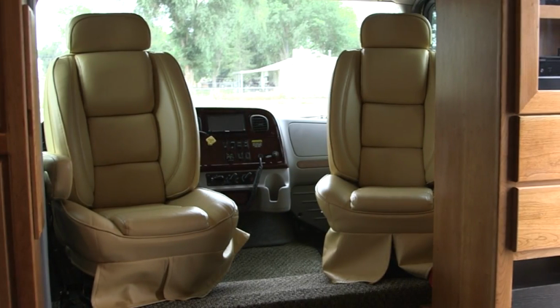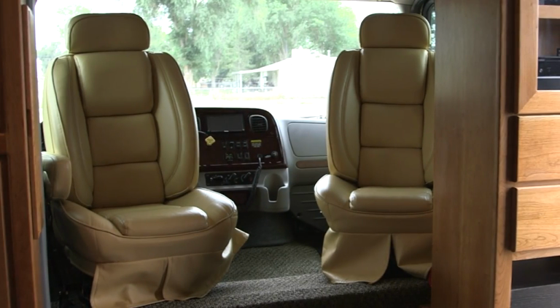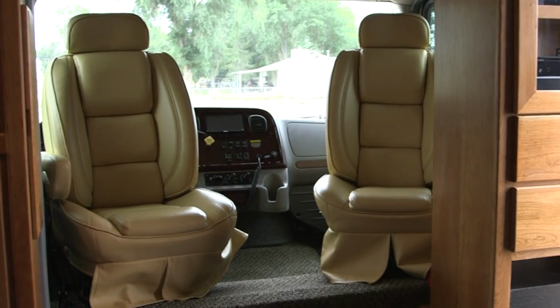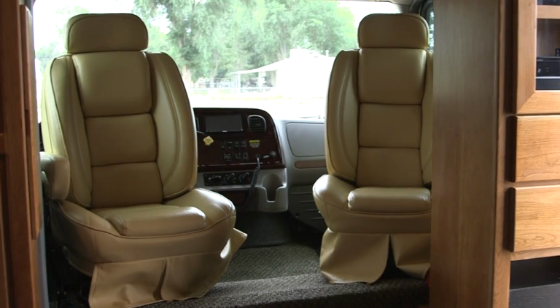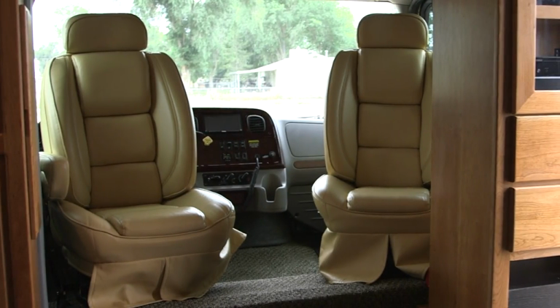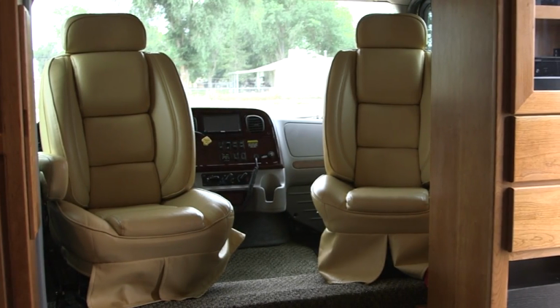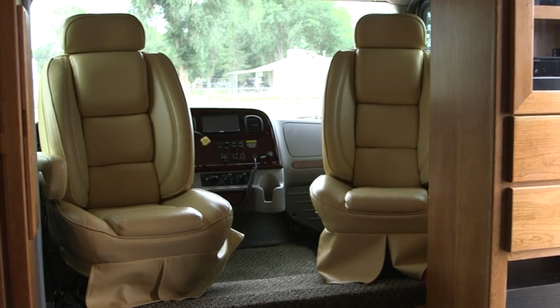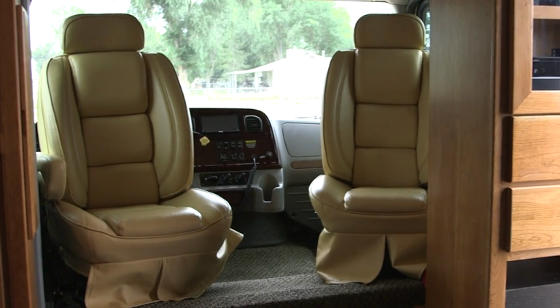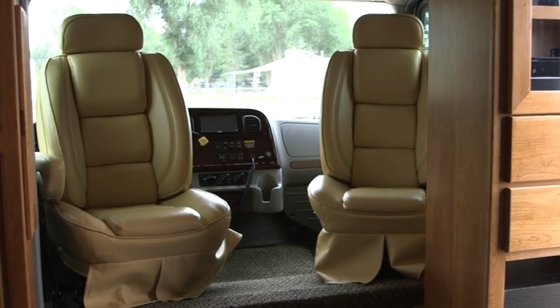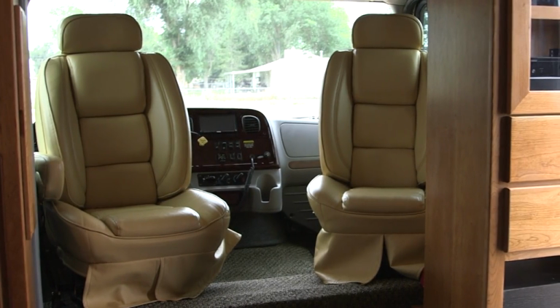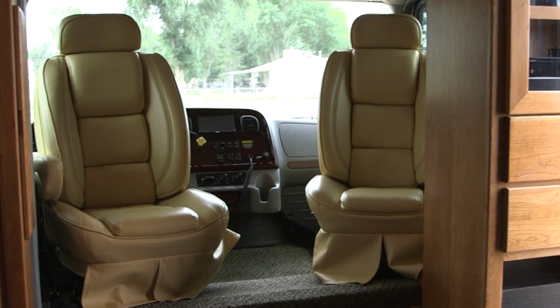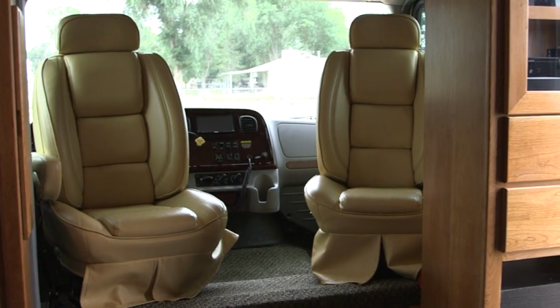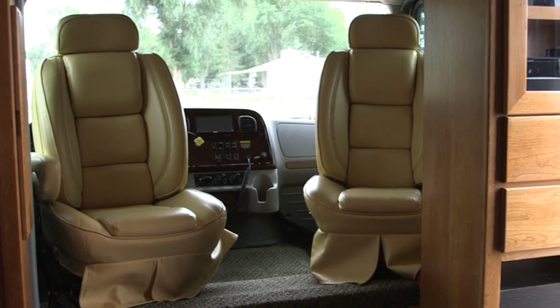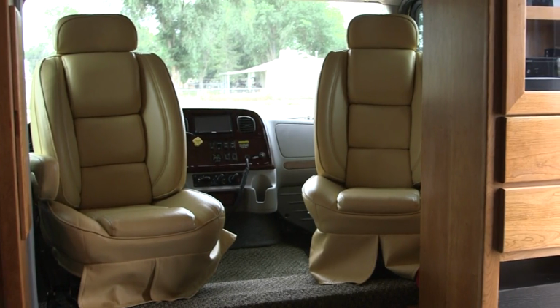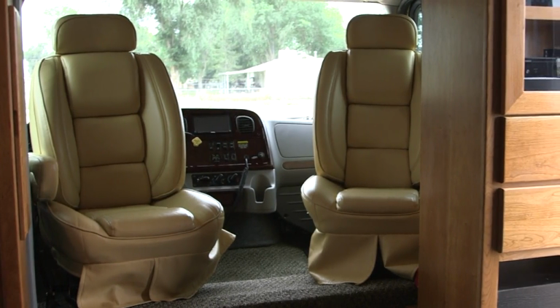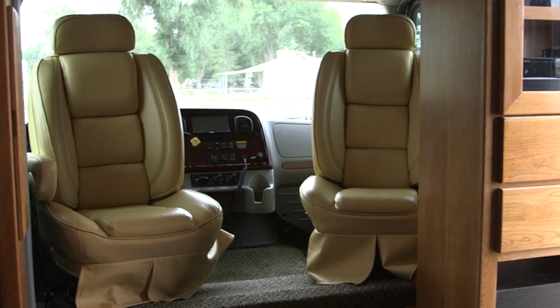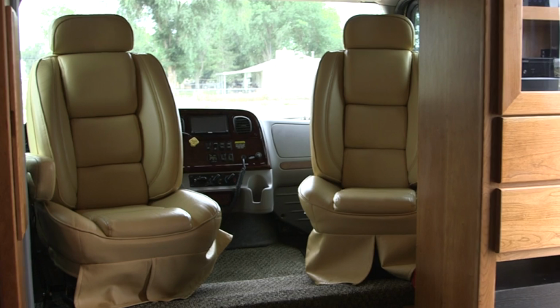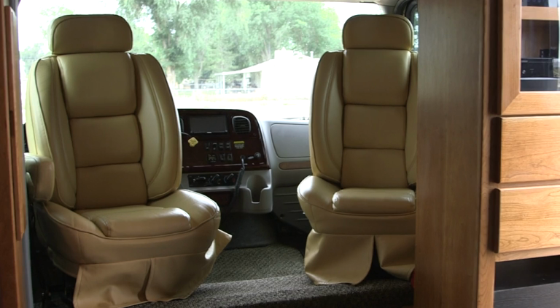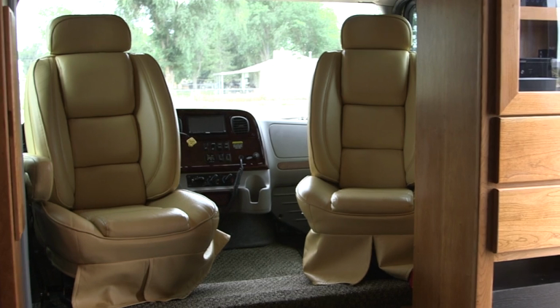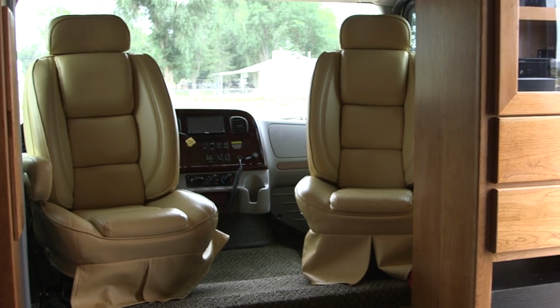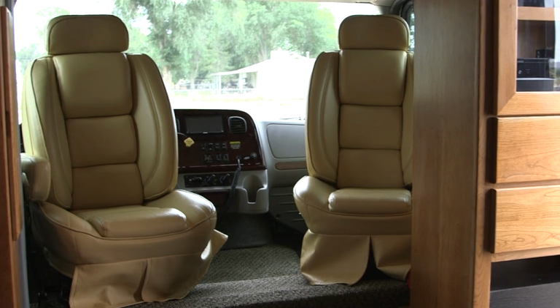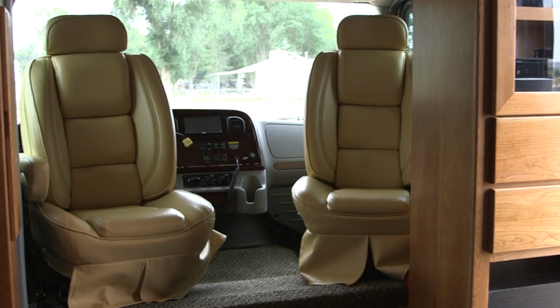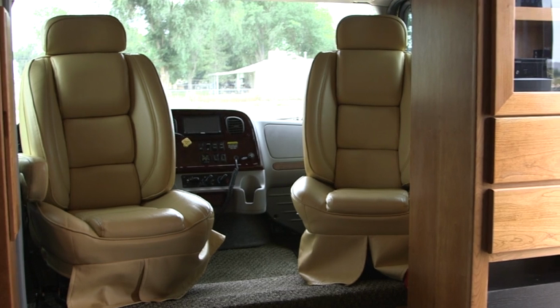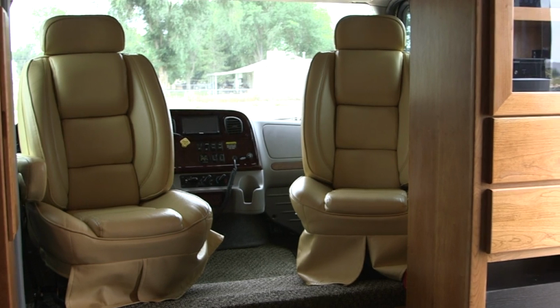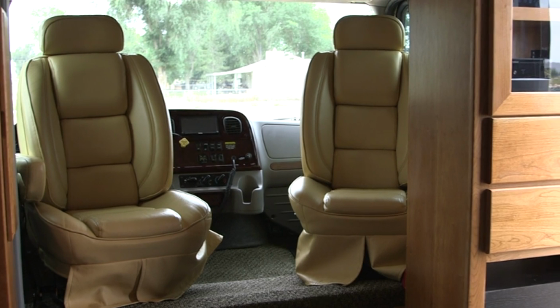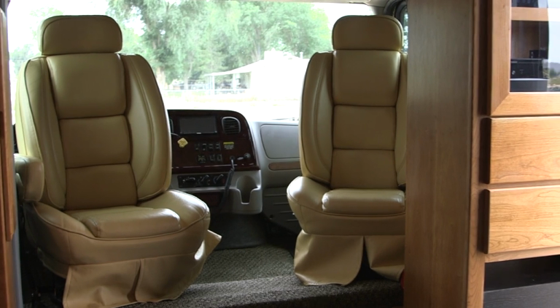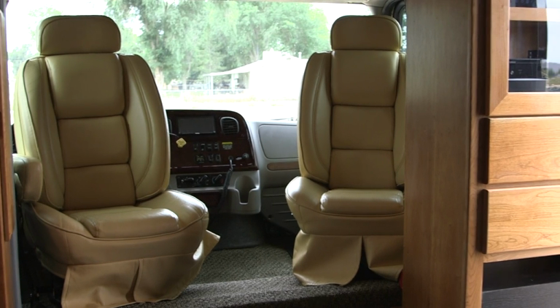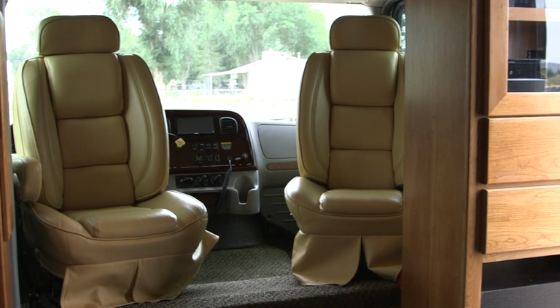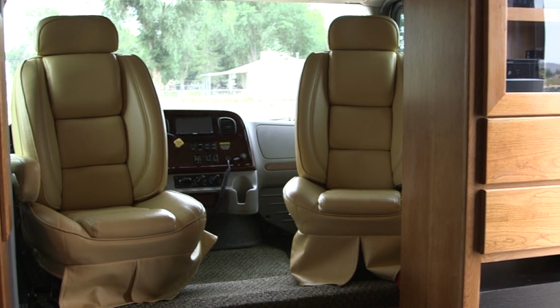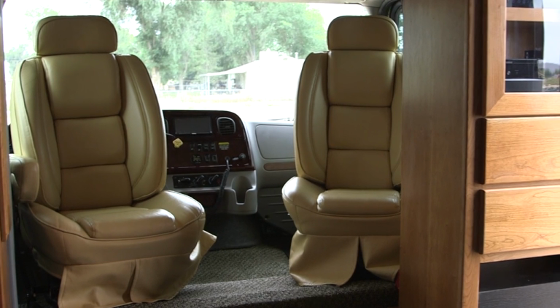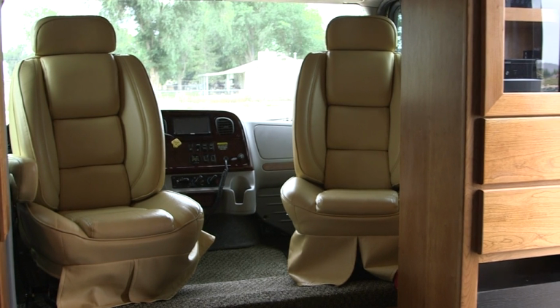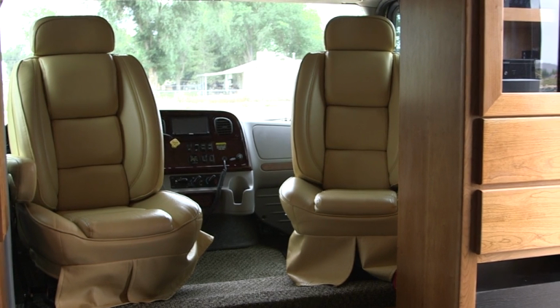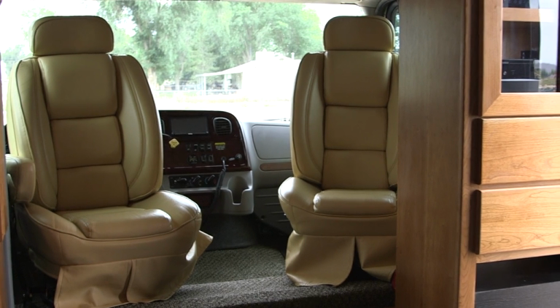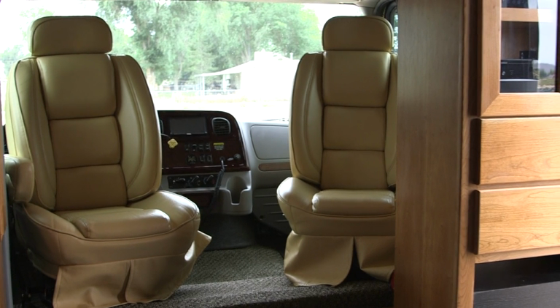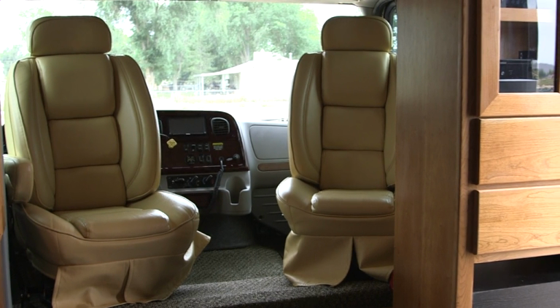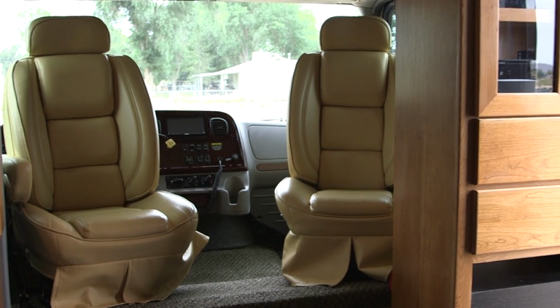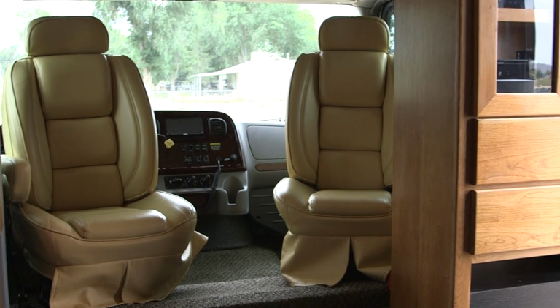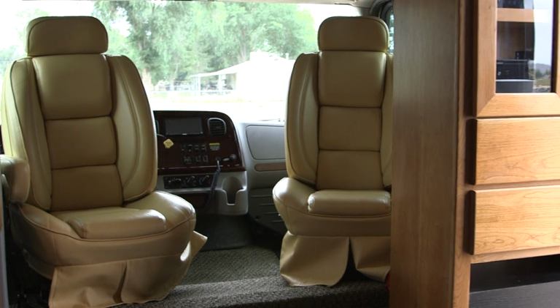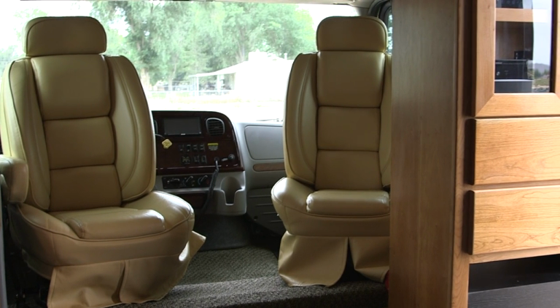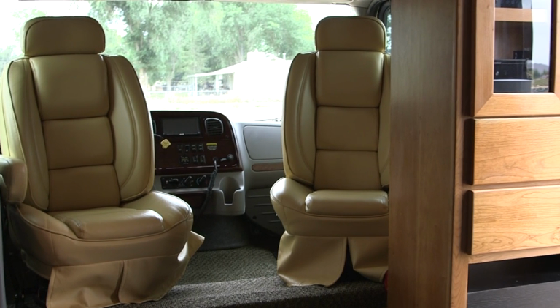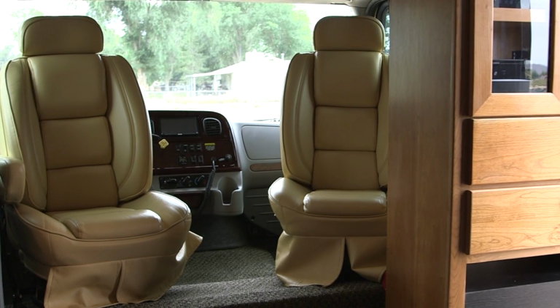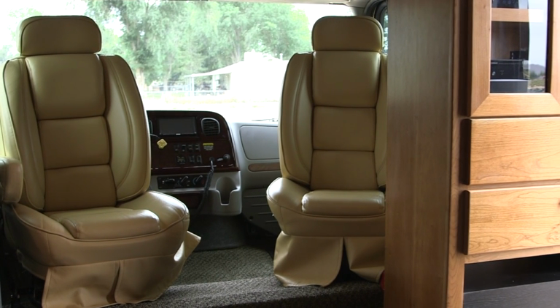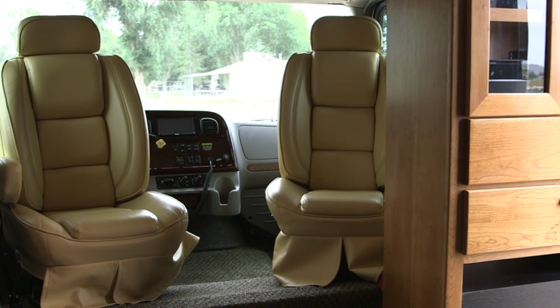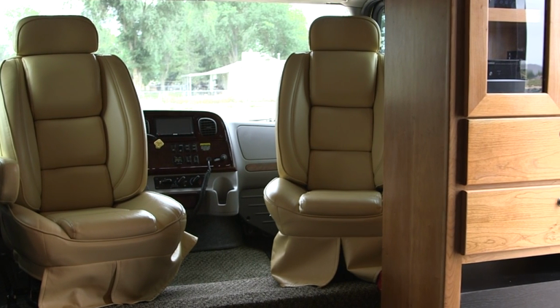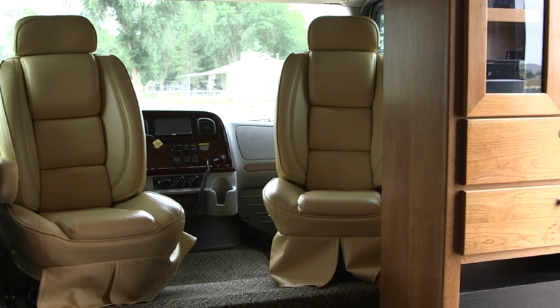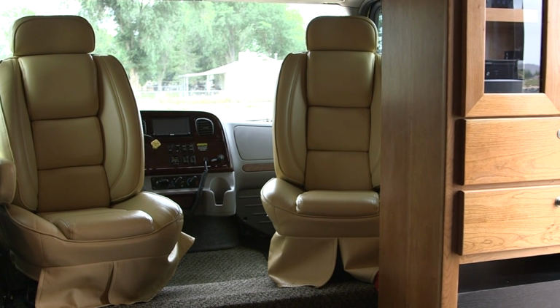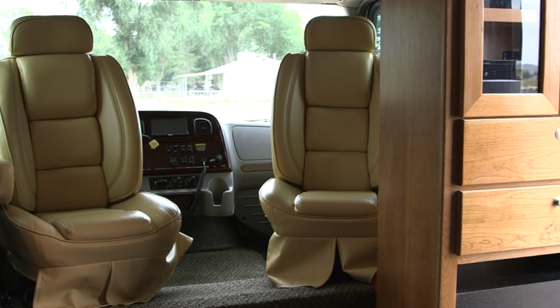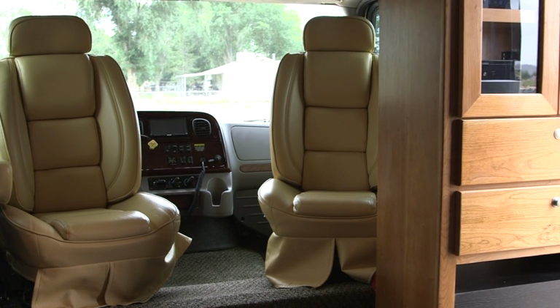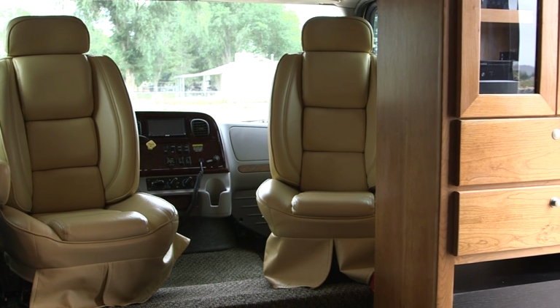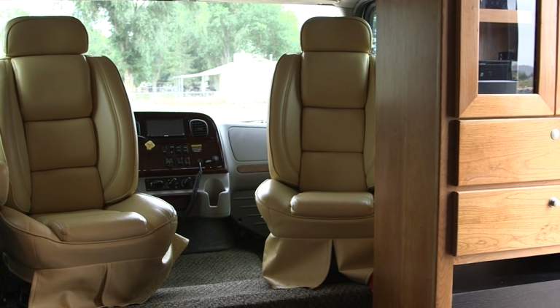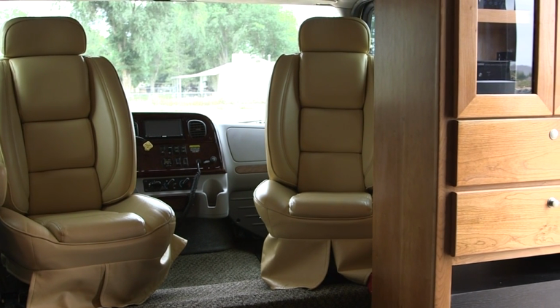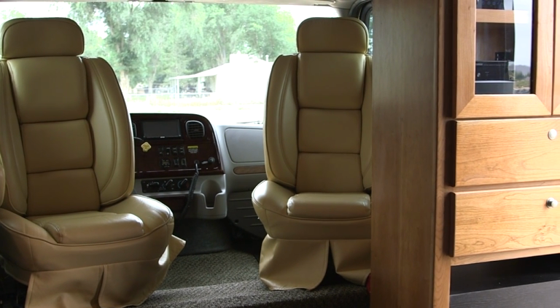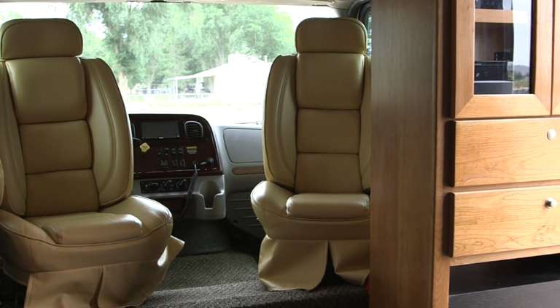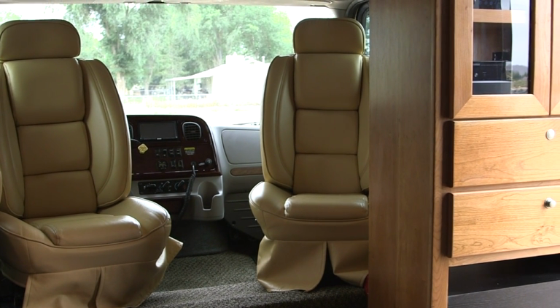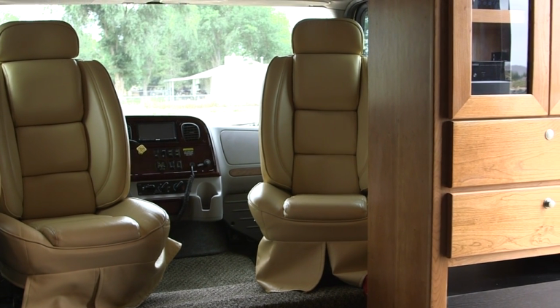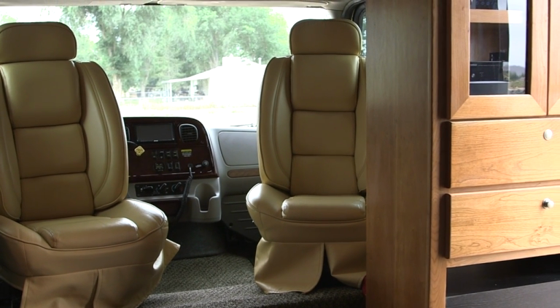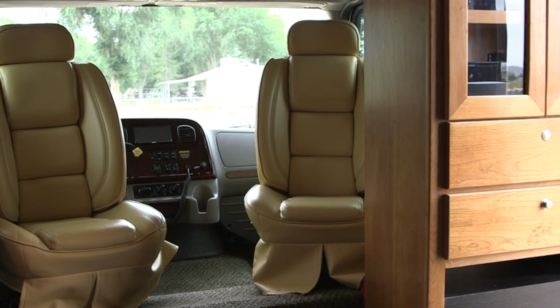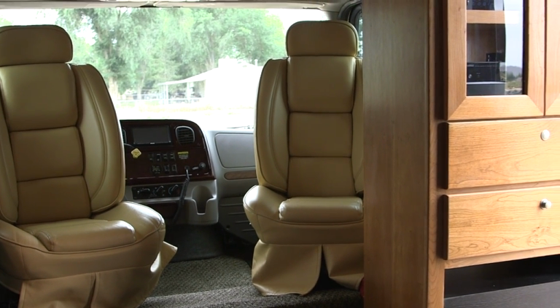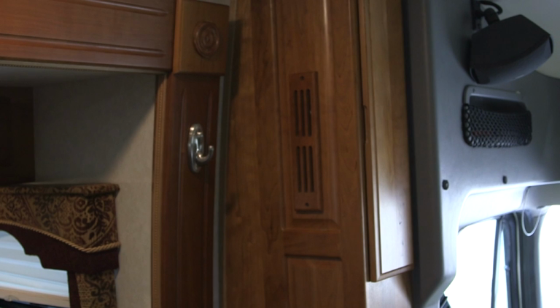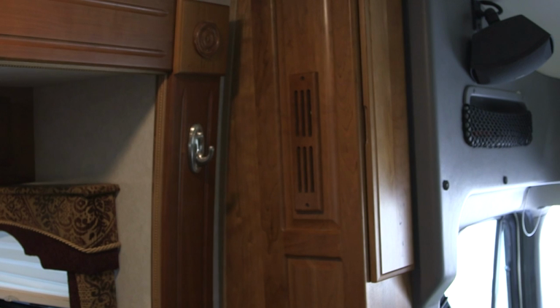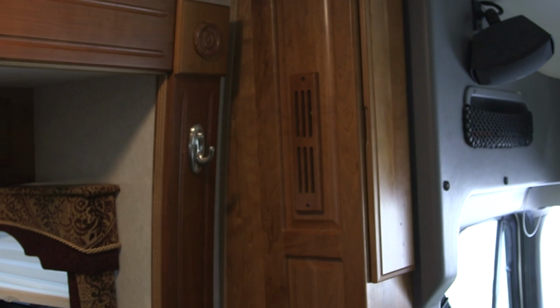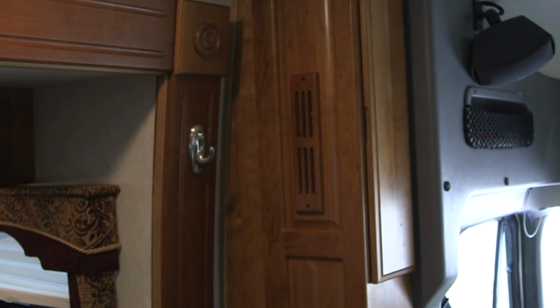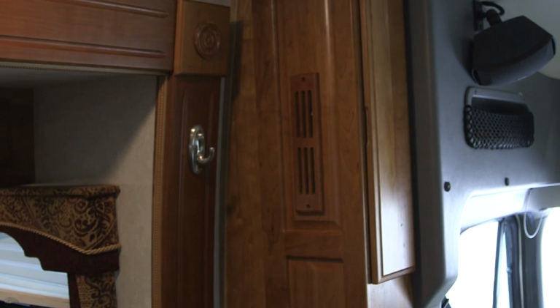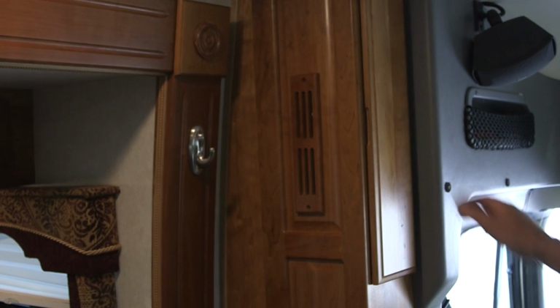Here you can see we've rotated the front two captain's chairs around and they're facing back, which is real handy when you have guests in the coach.